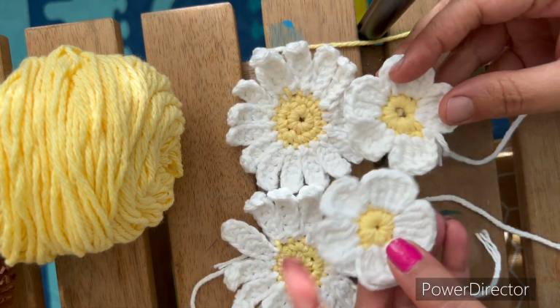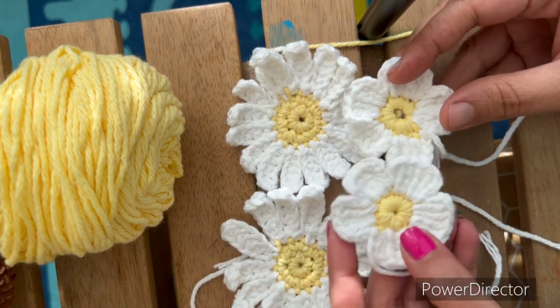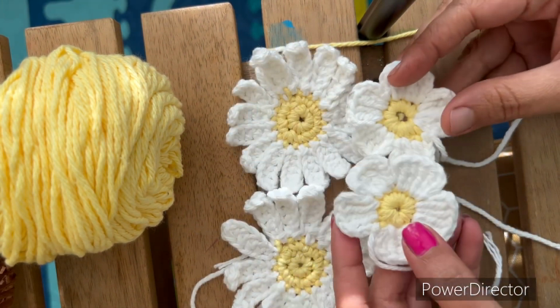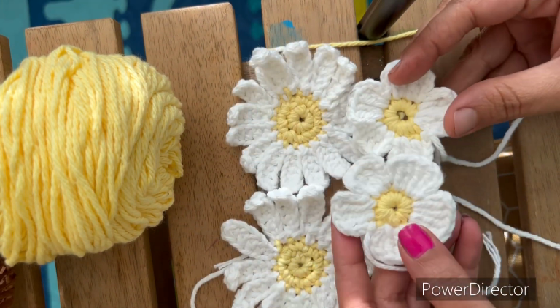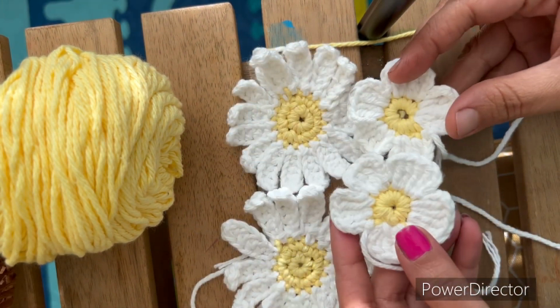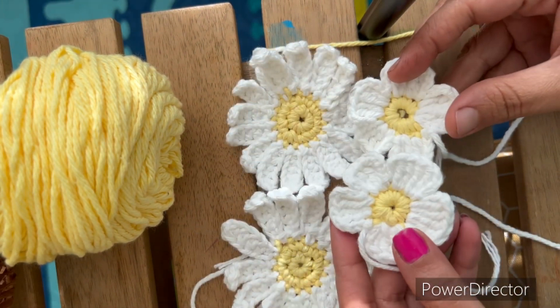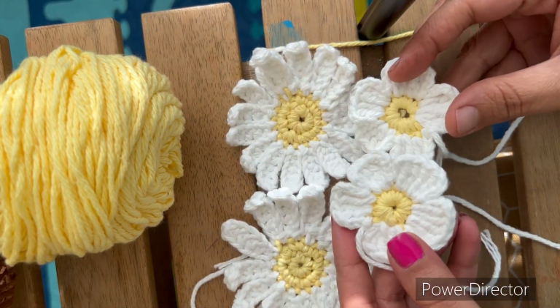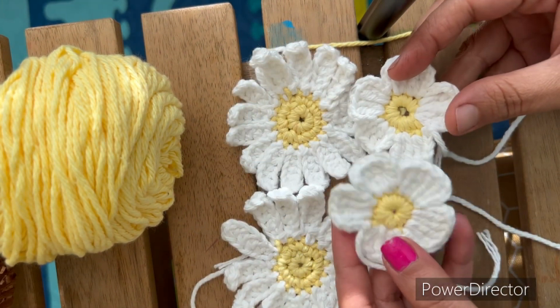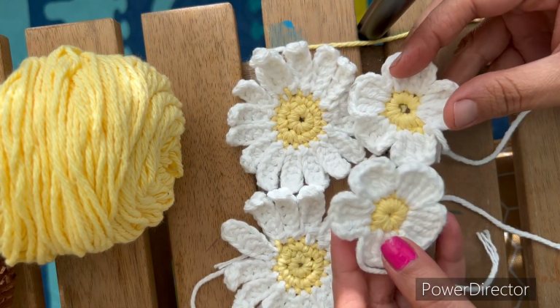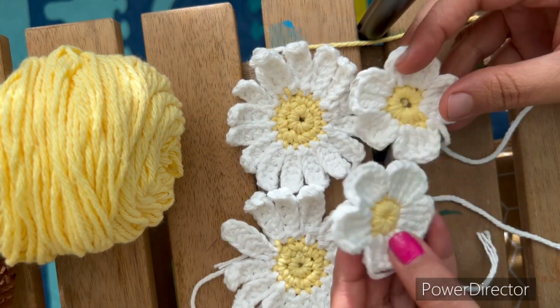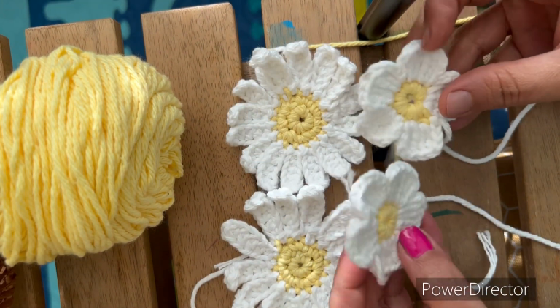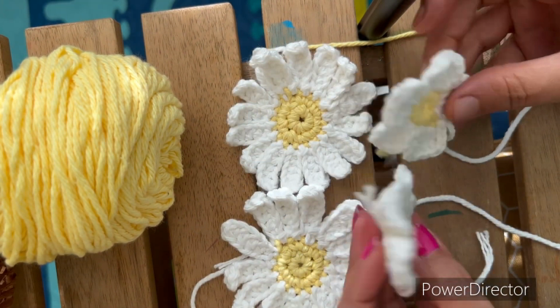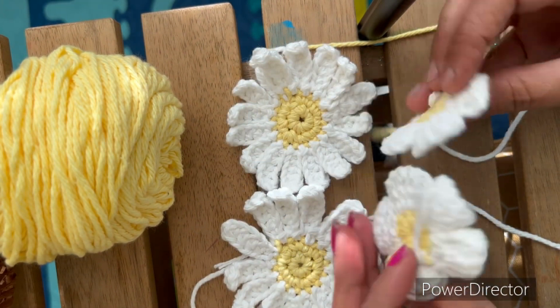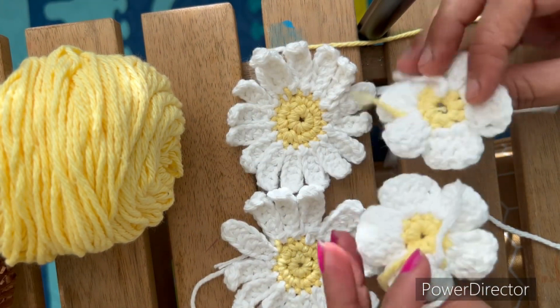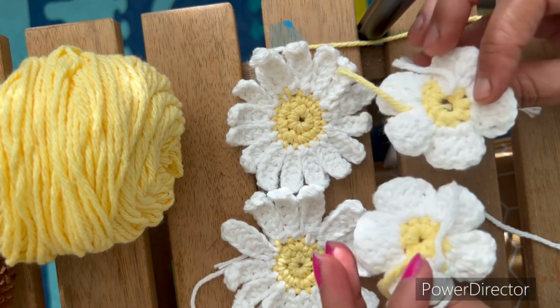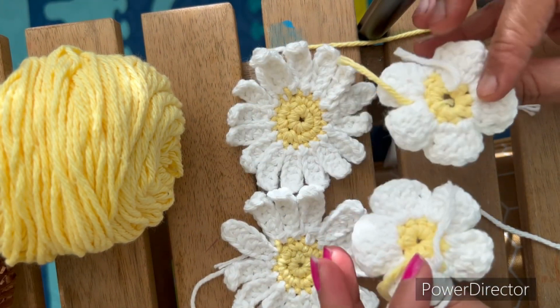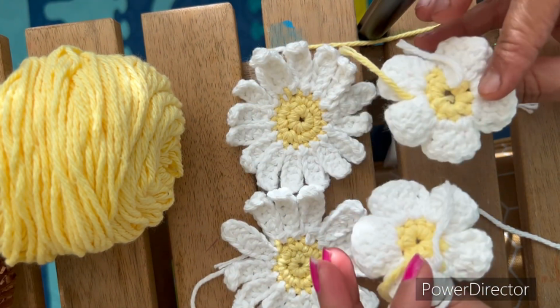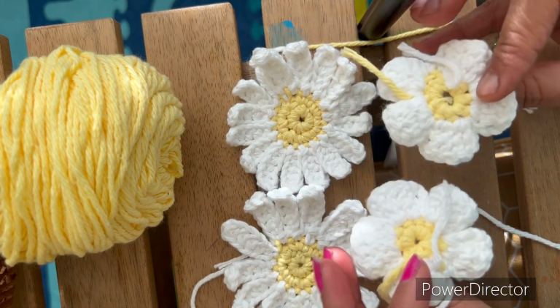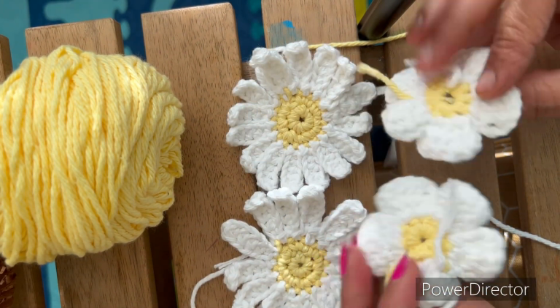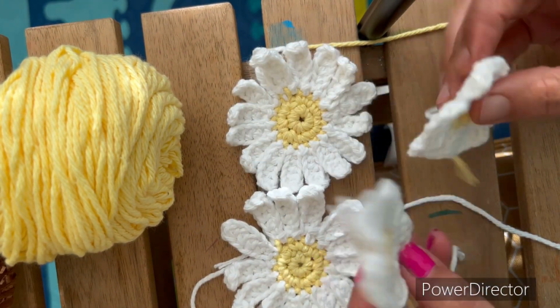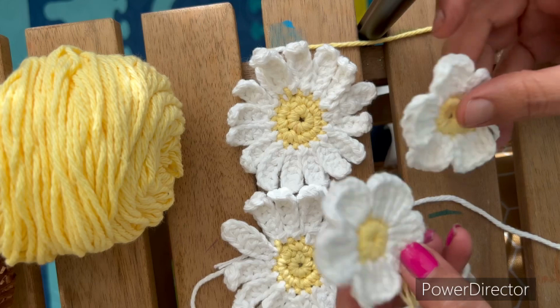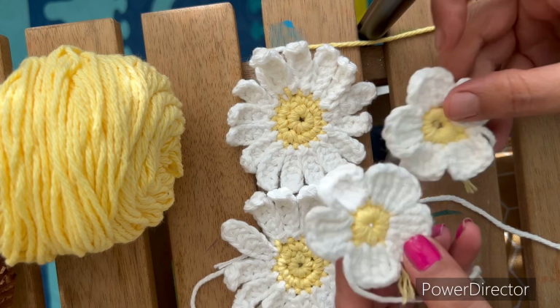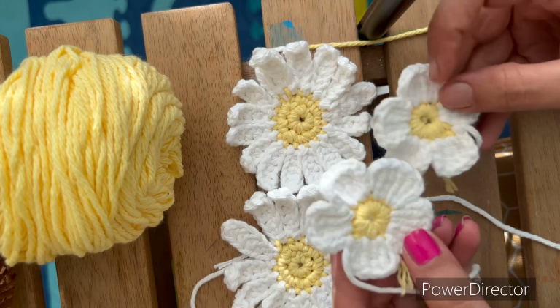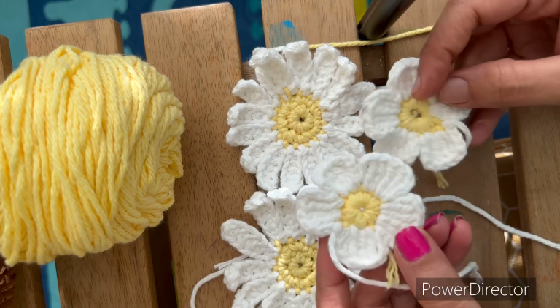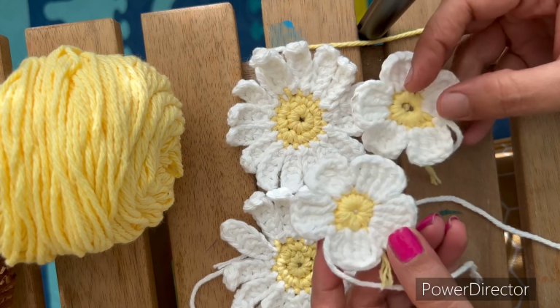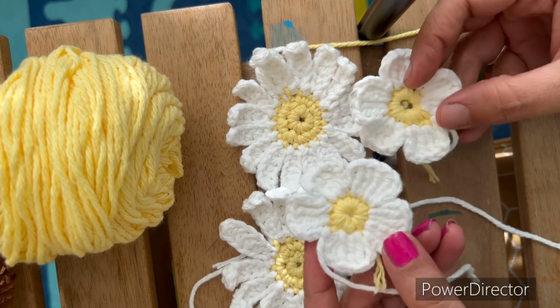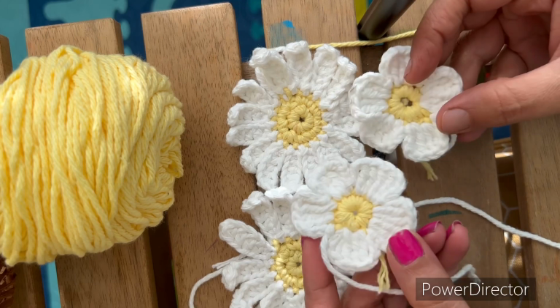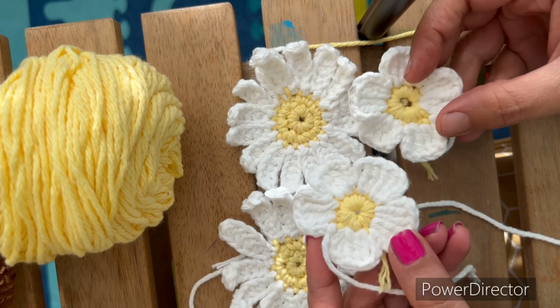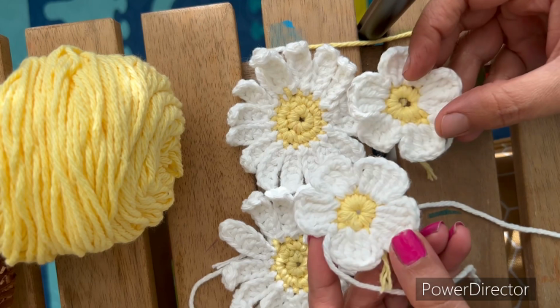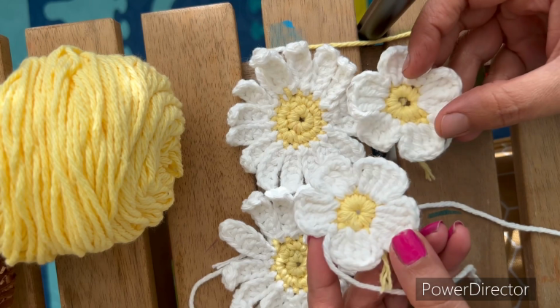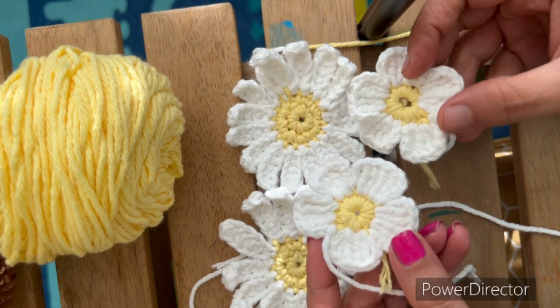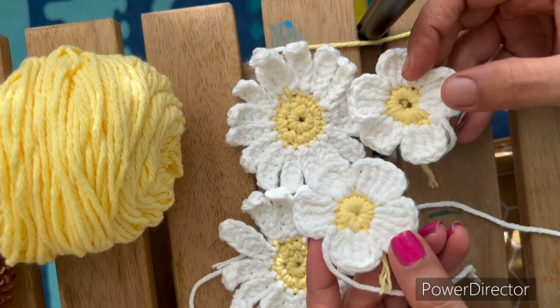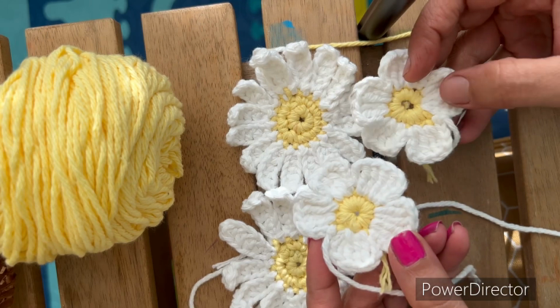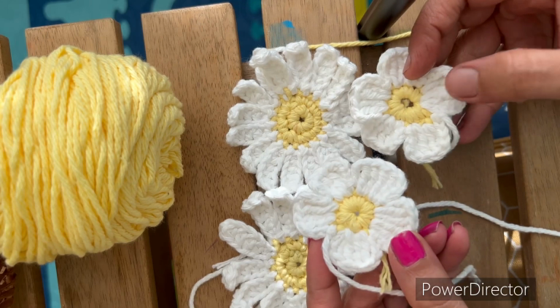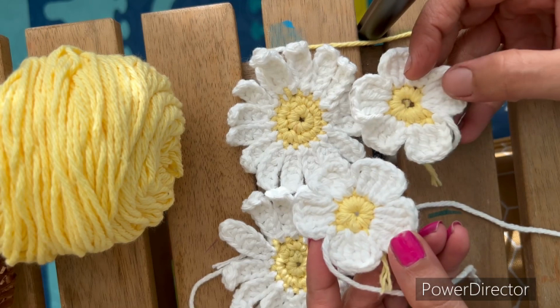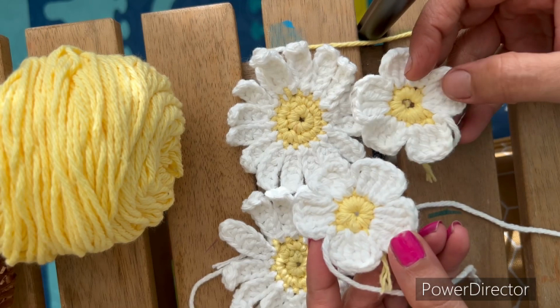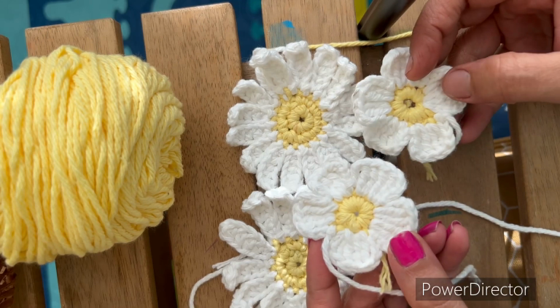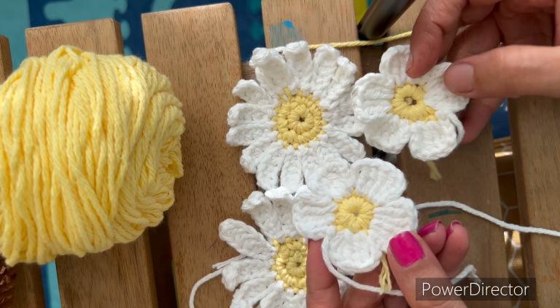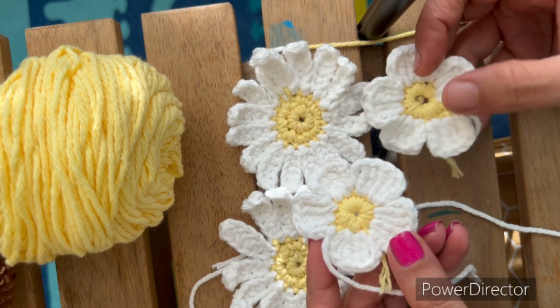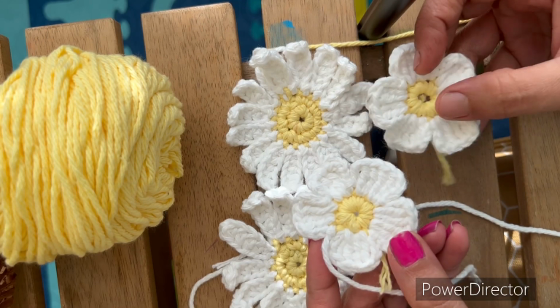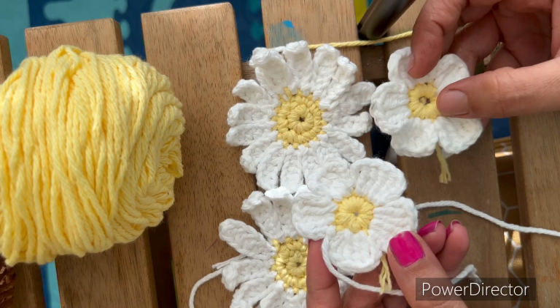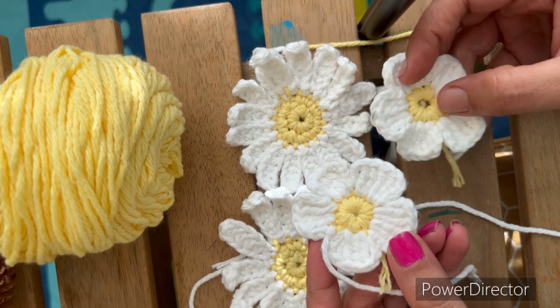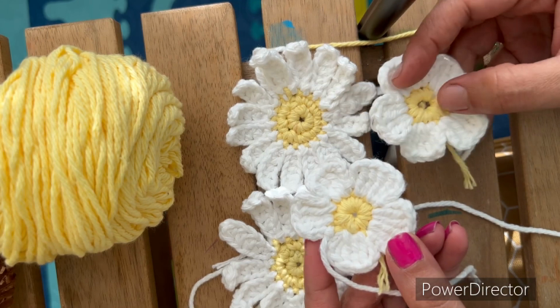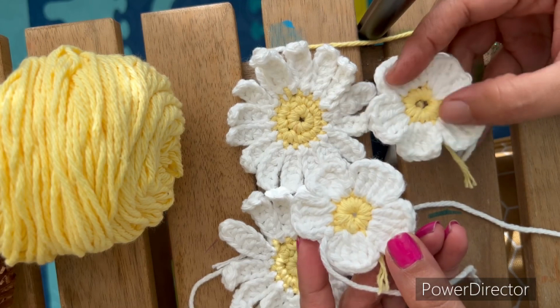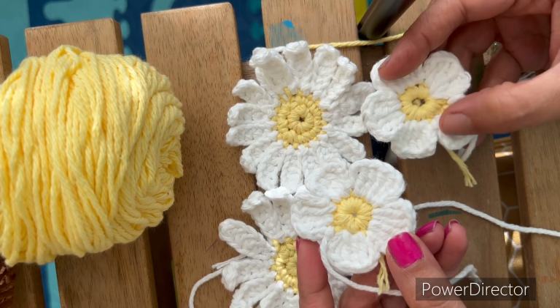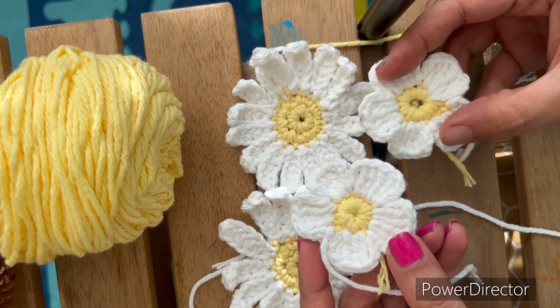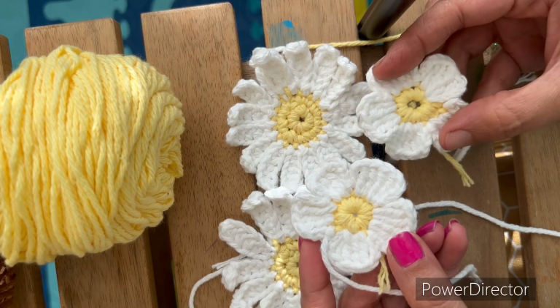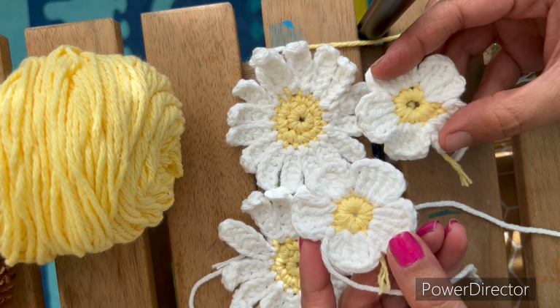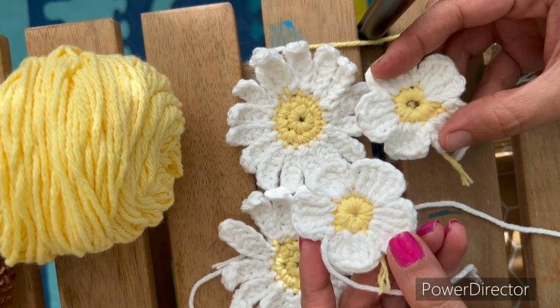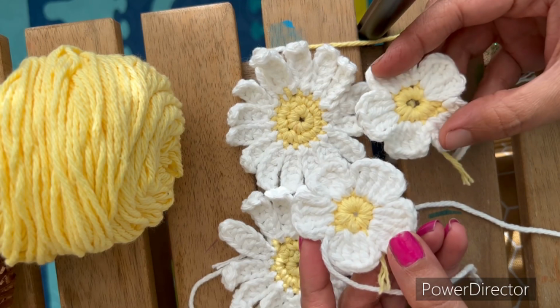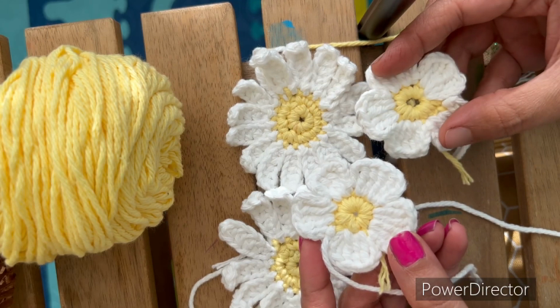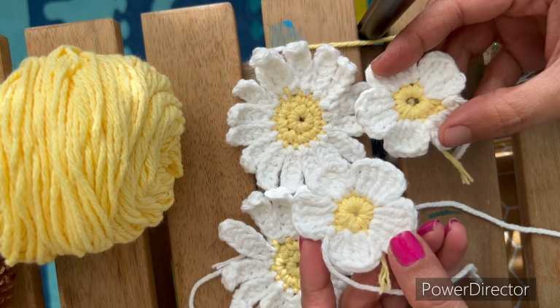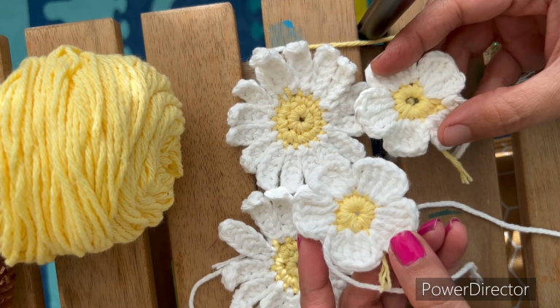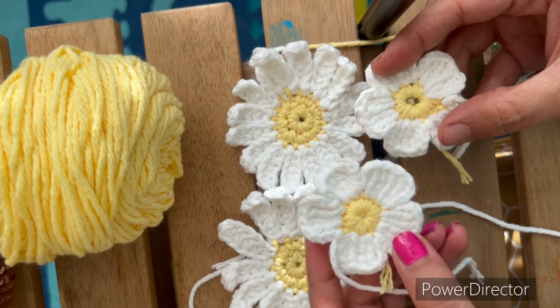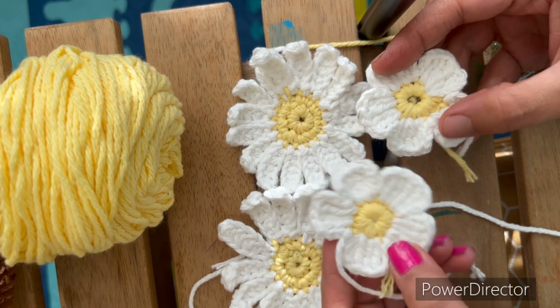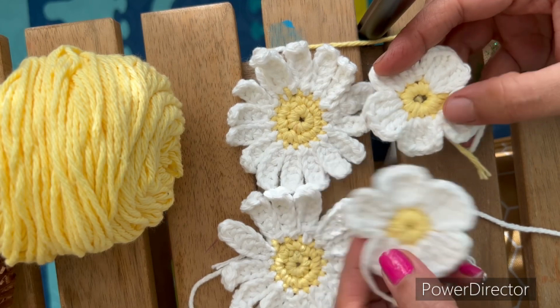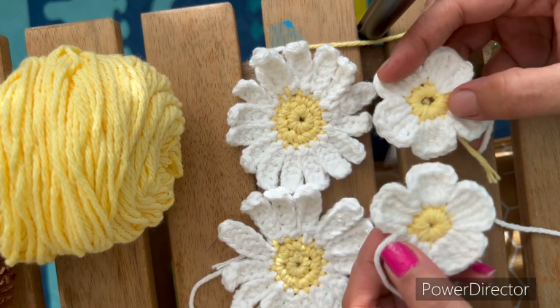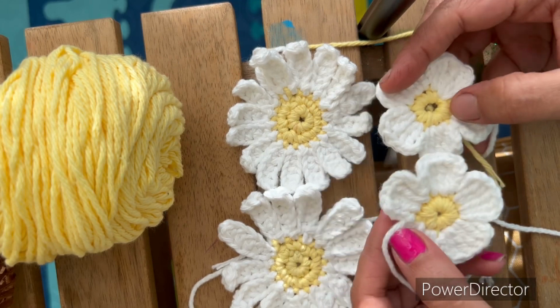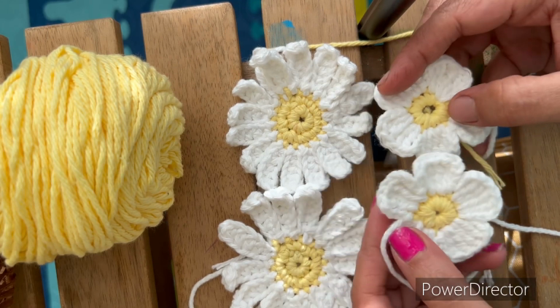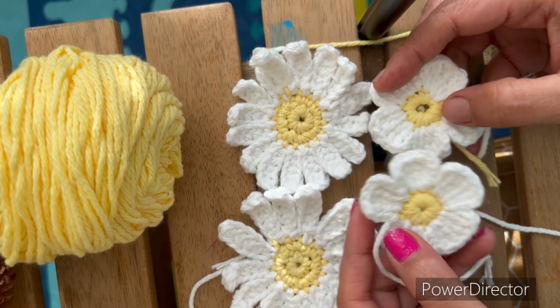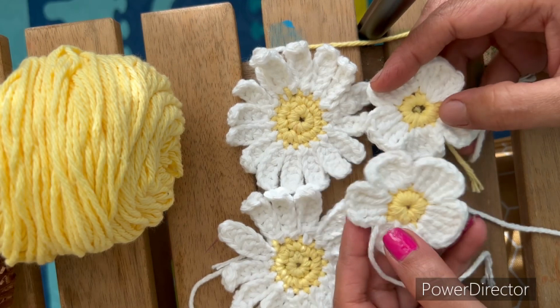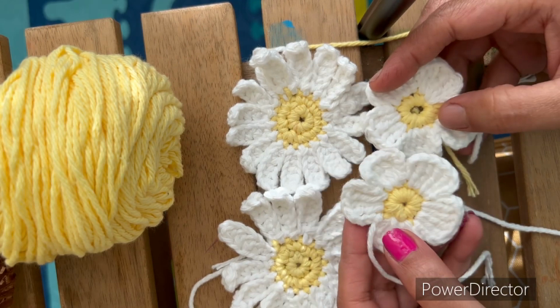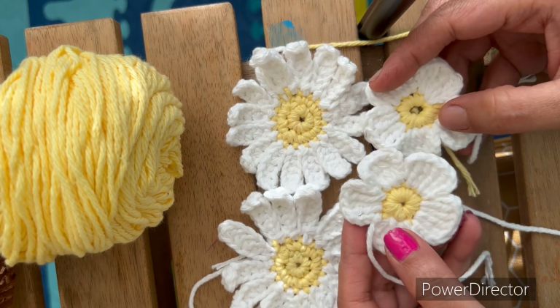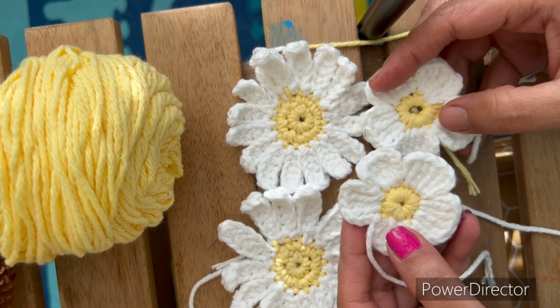I made these two flowers as well. This flower's video link I will add in the description box.